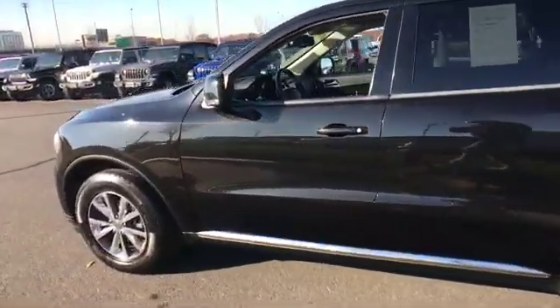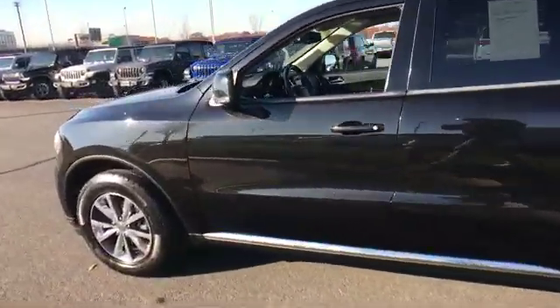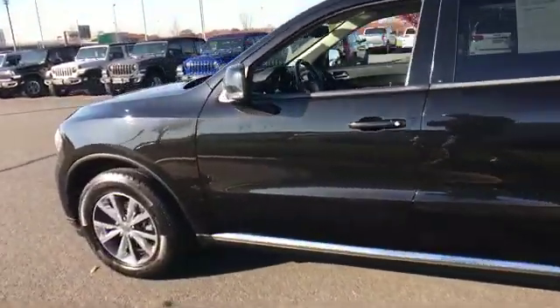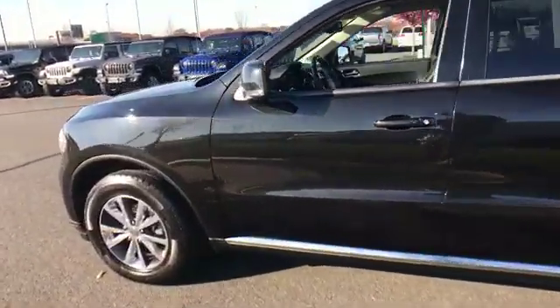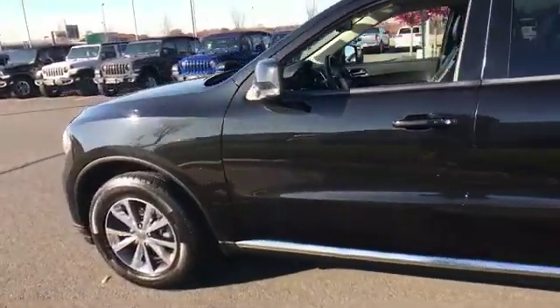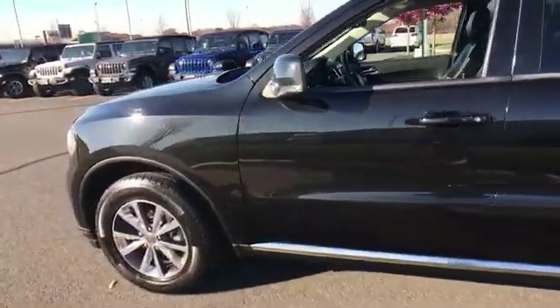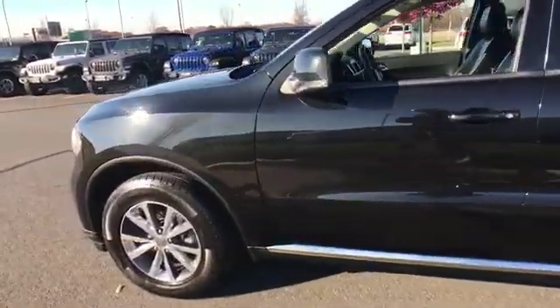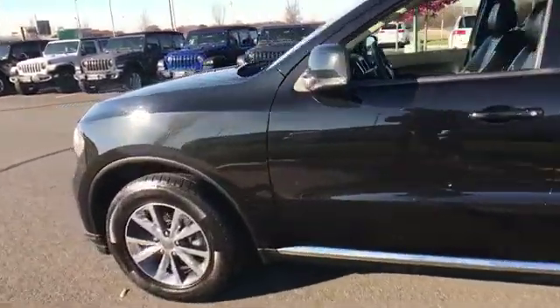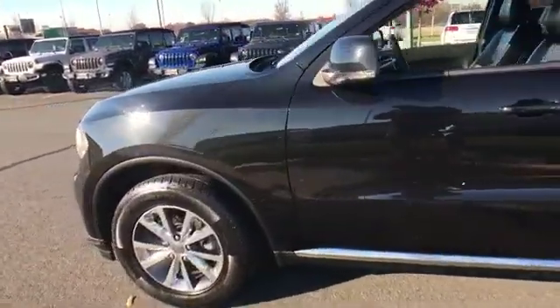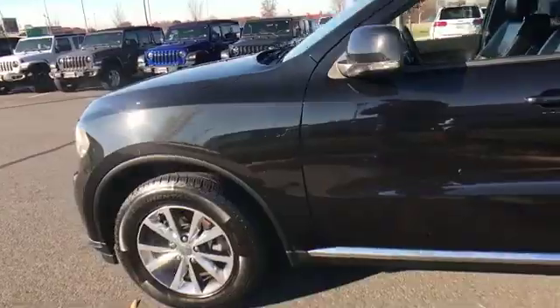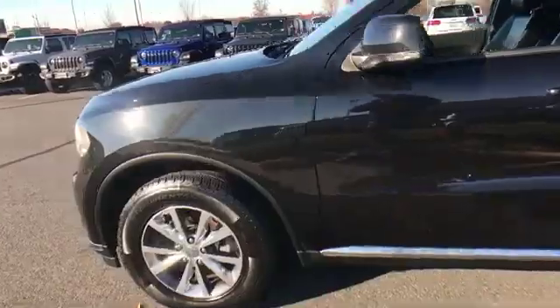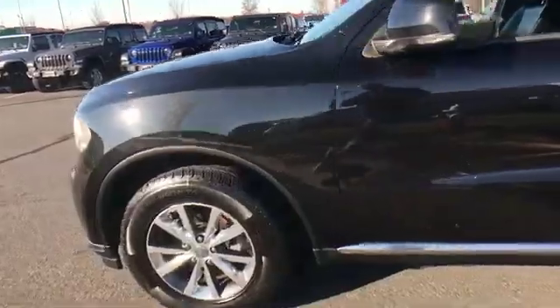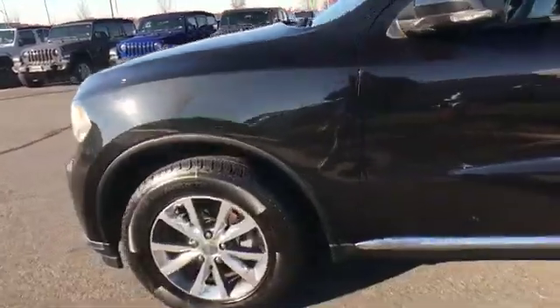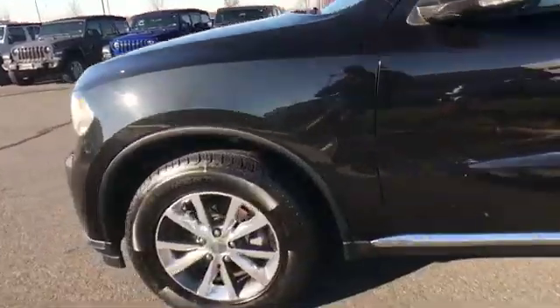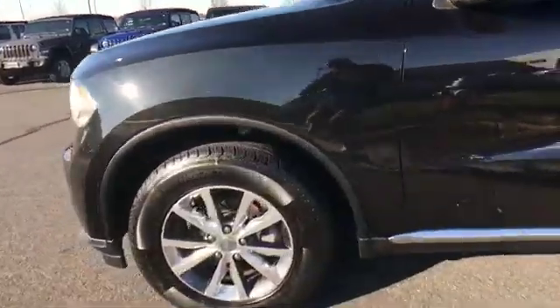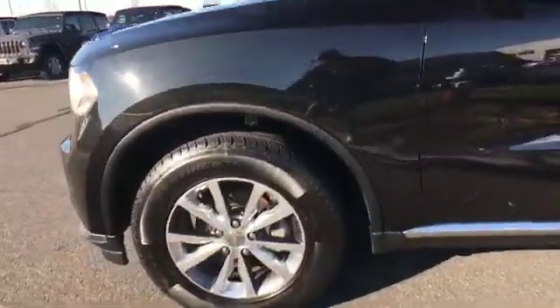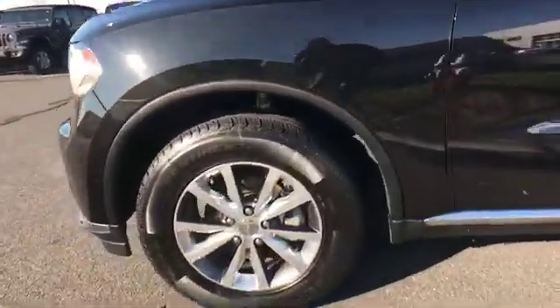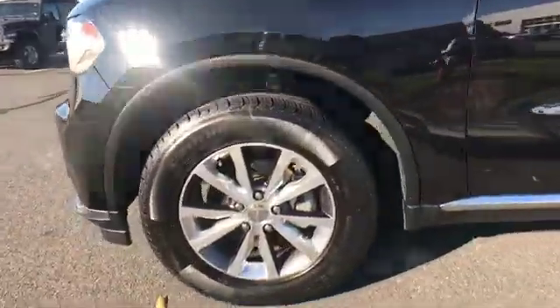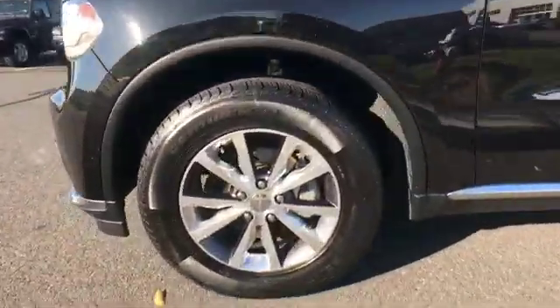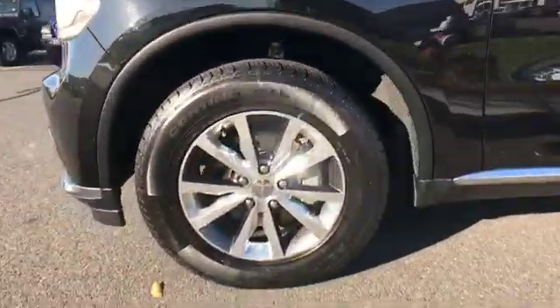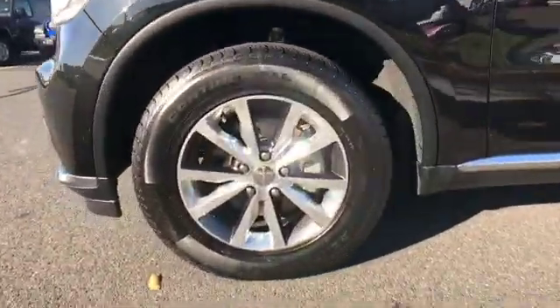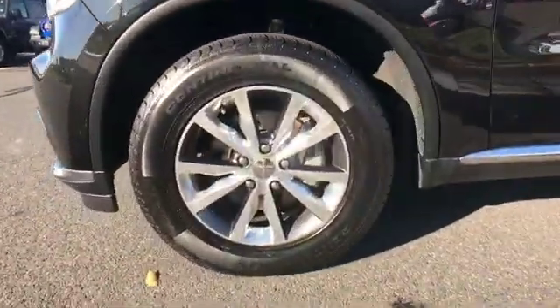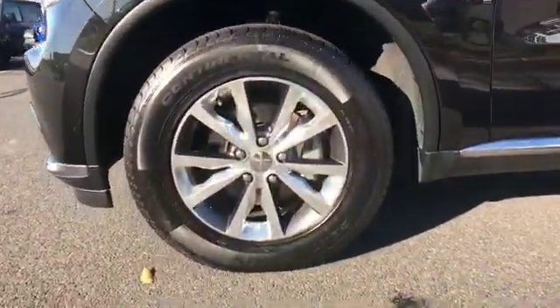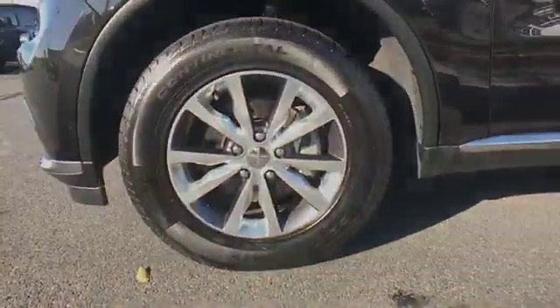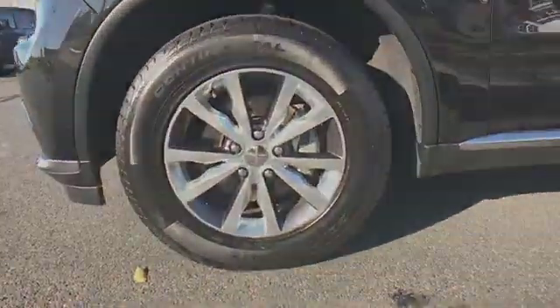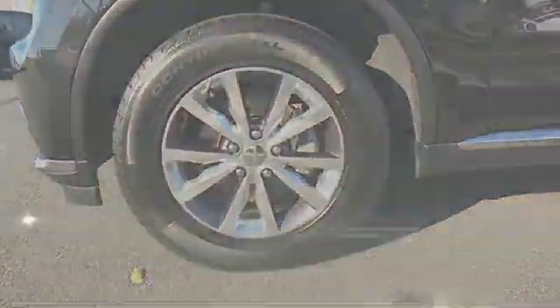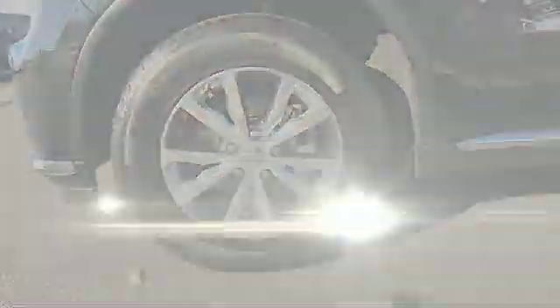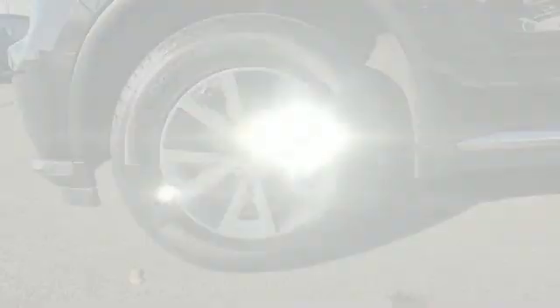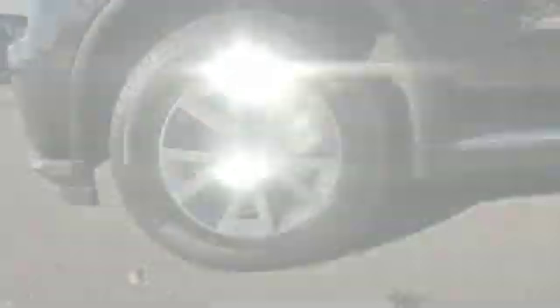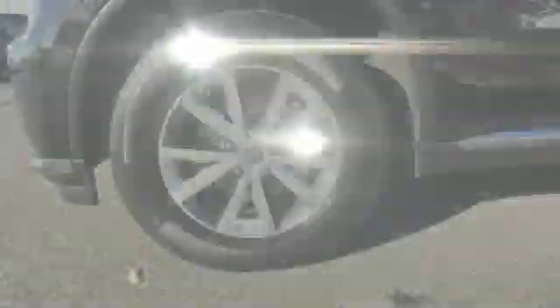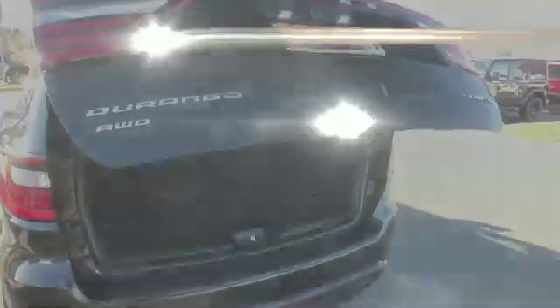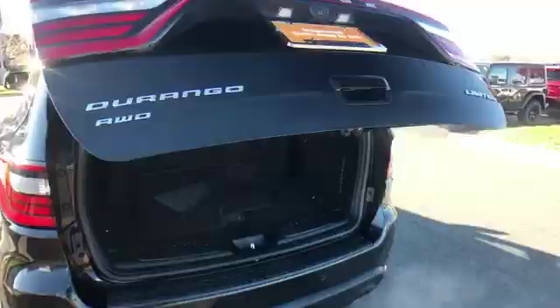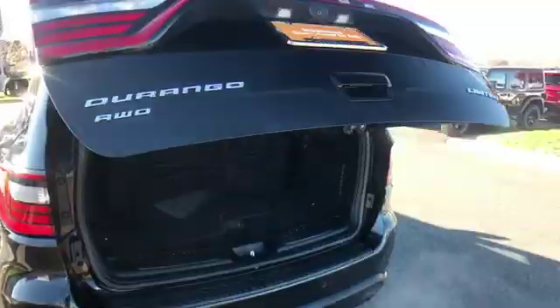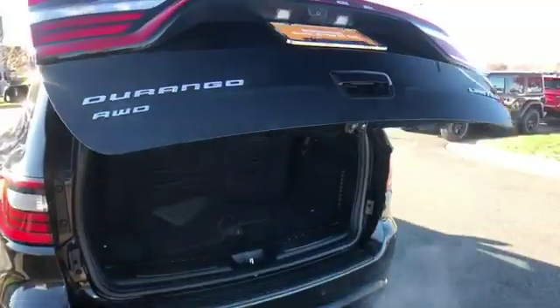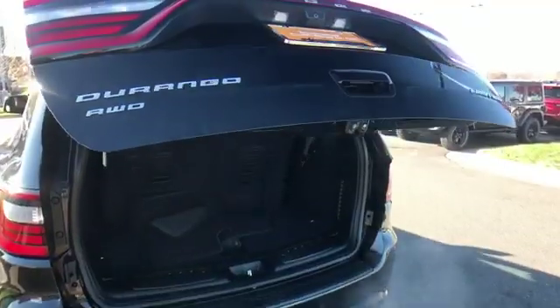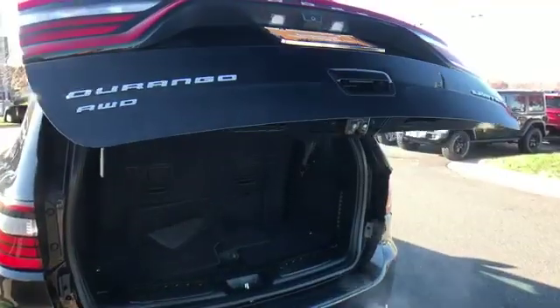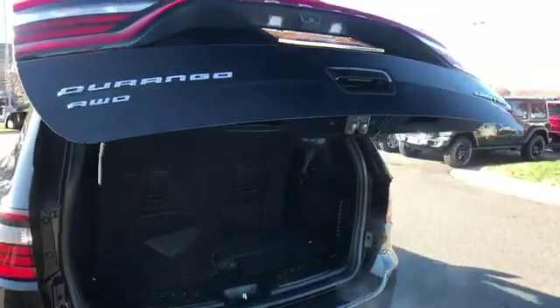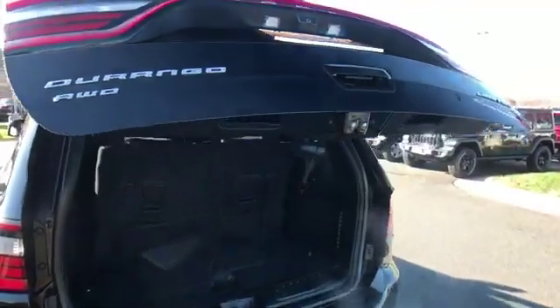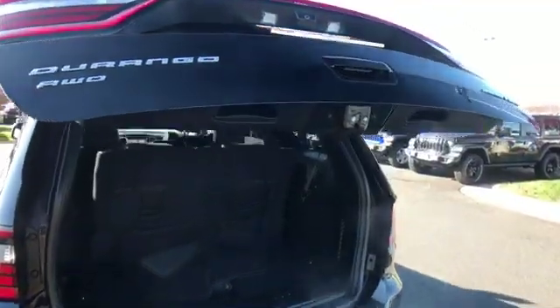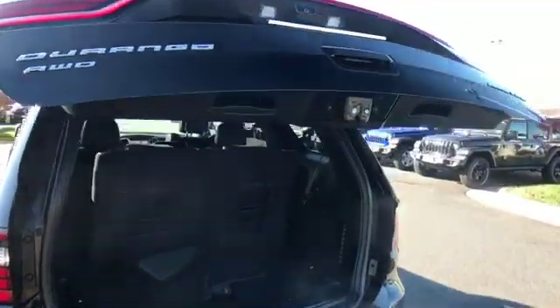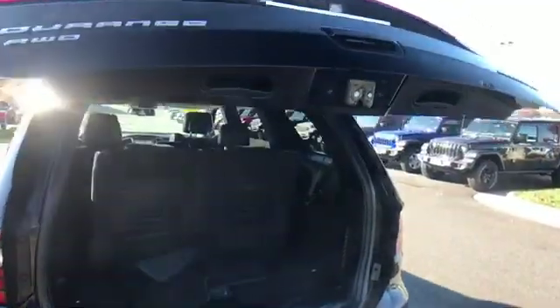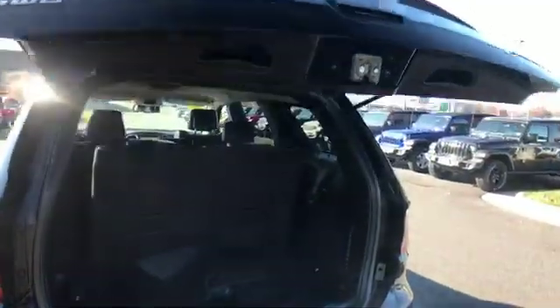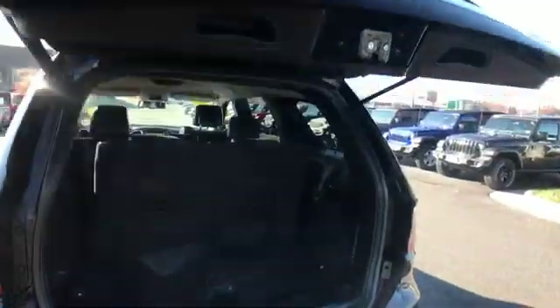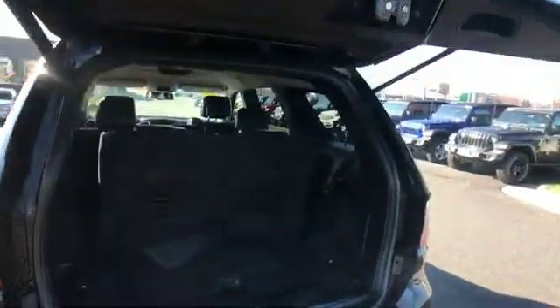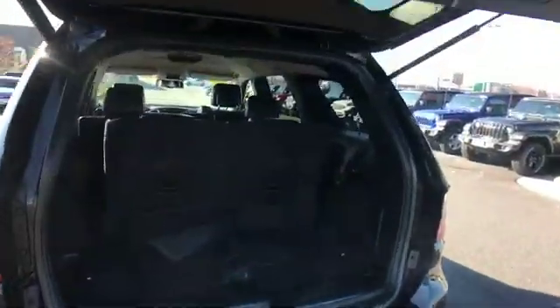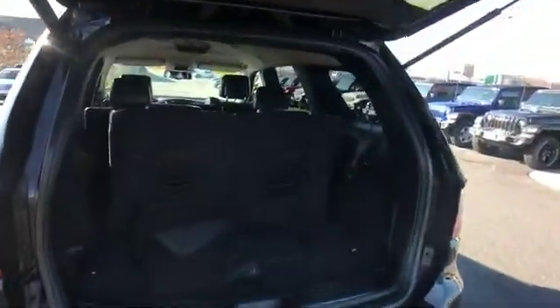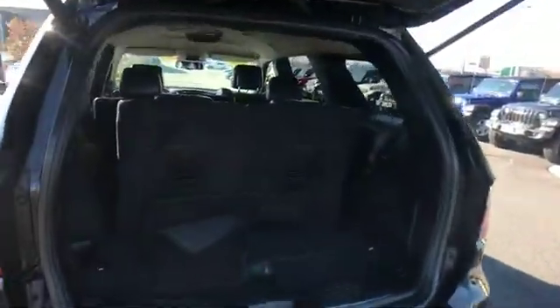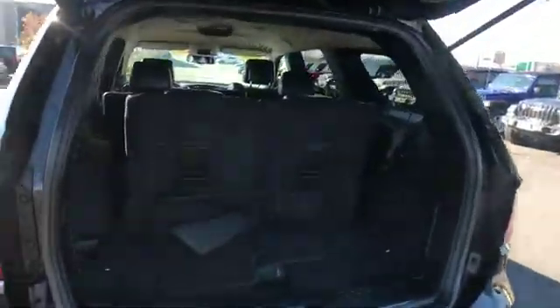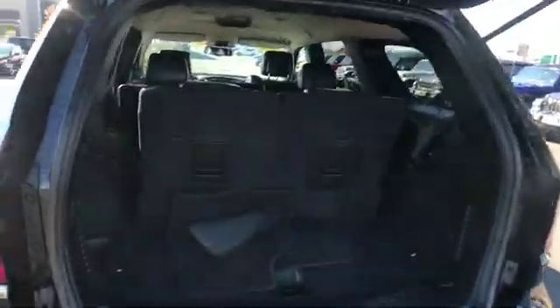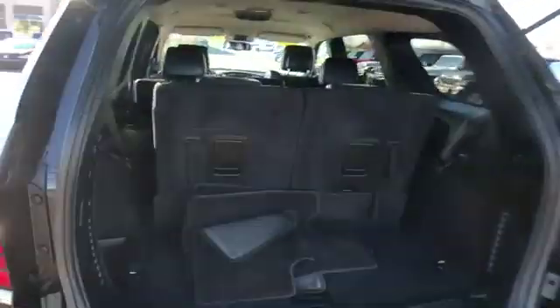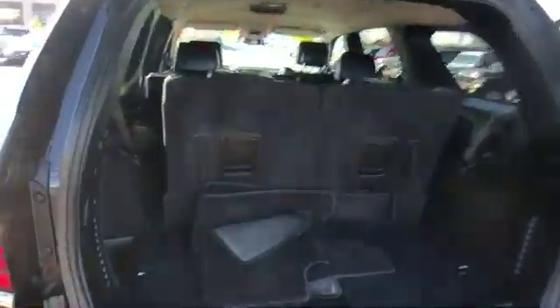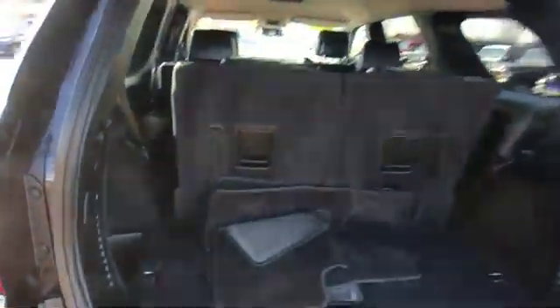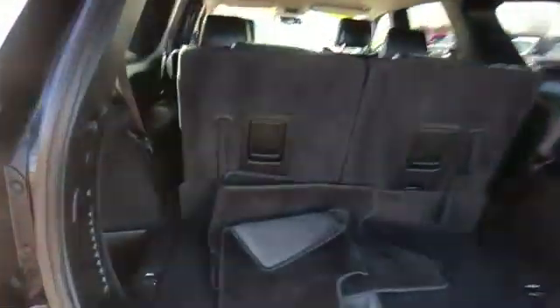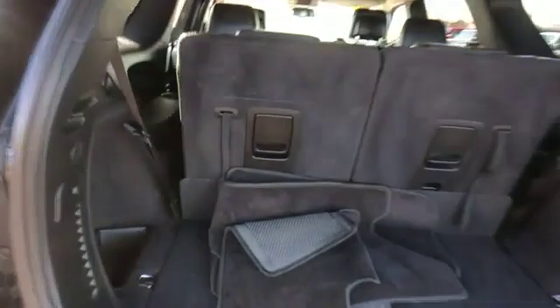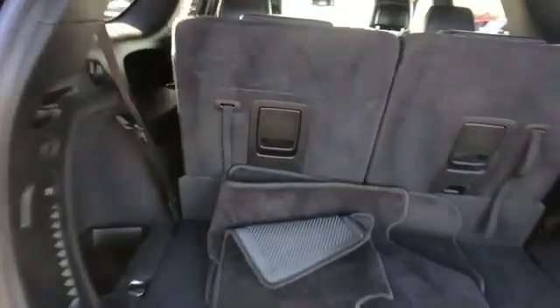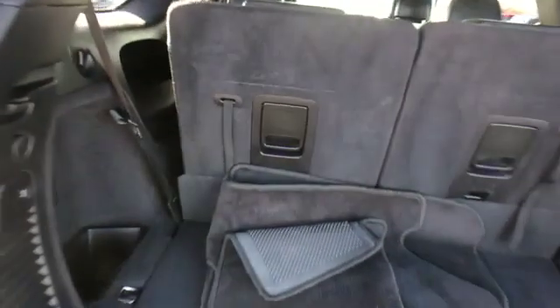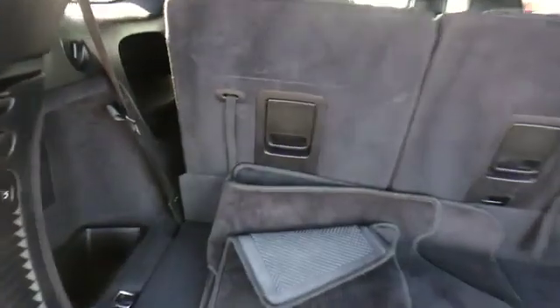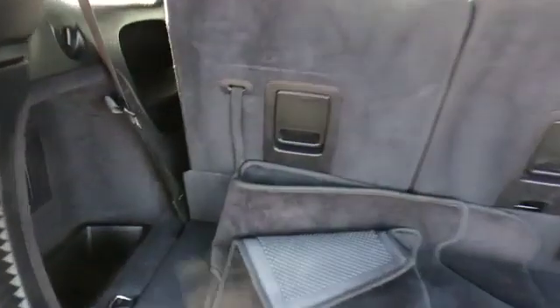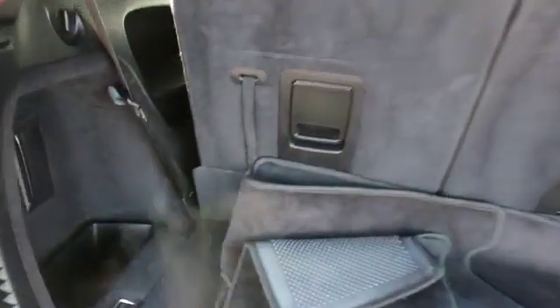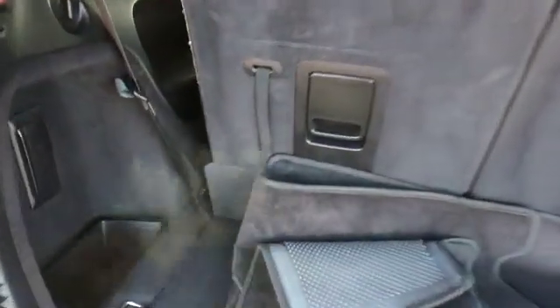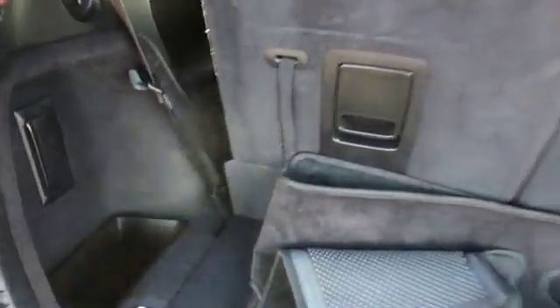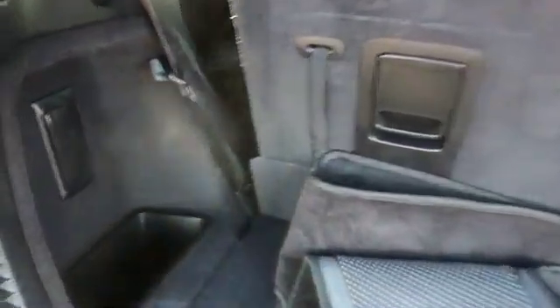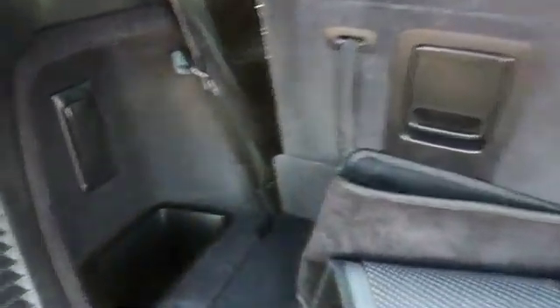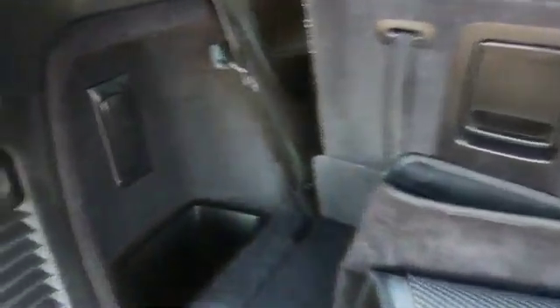power passenger seat, pass-through rear seat, Bluetooth, and brake assist. Stop by the showroom for a test drive.